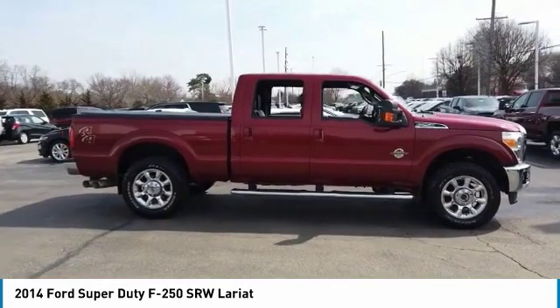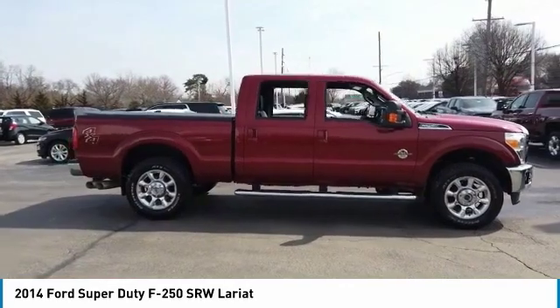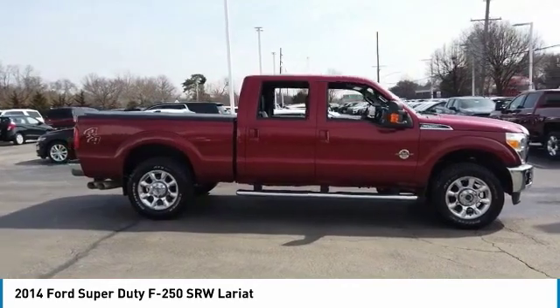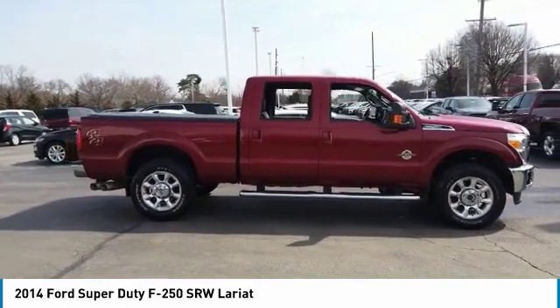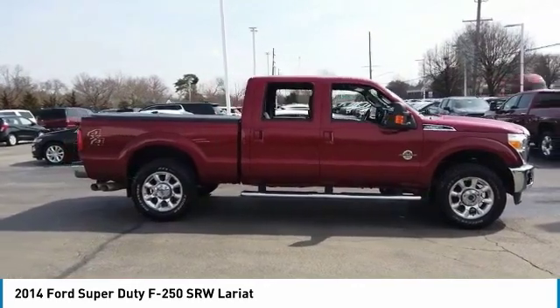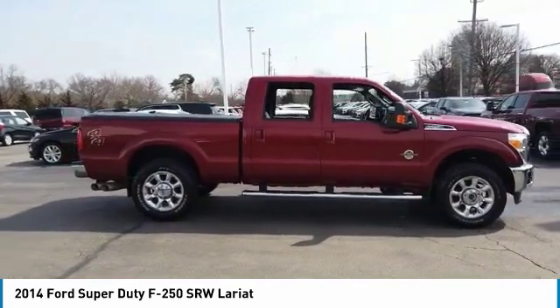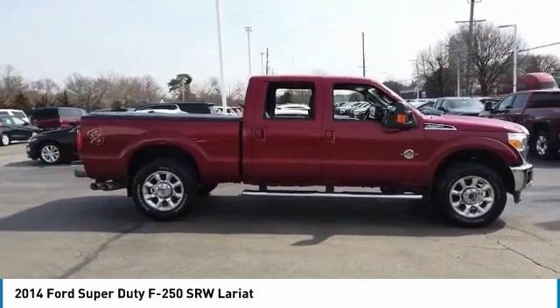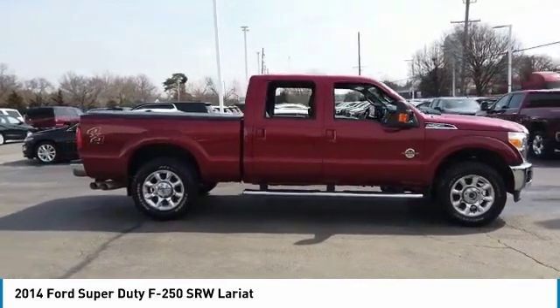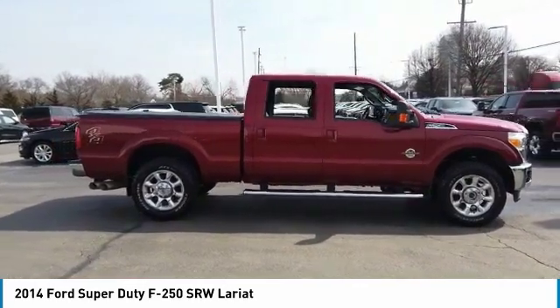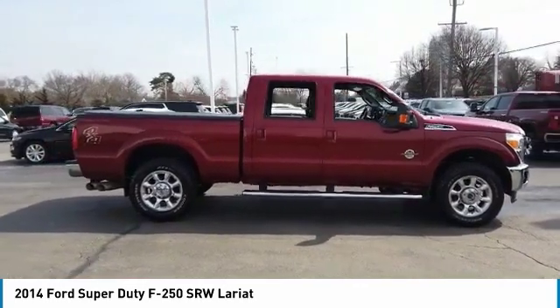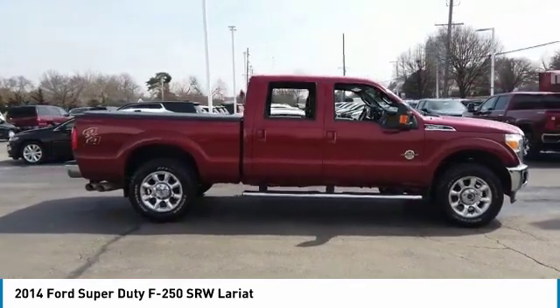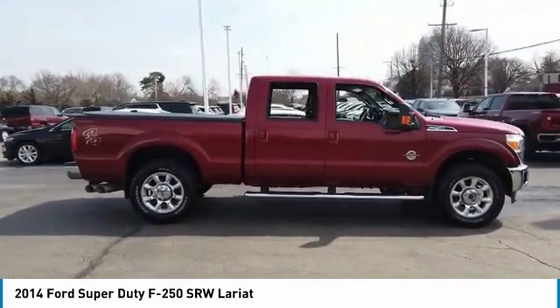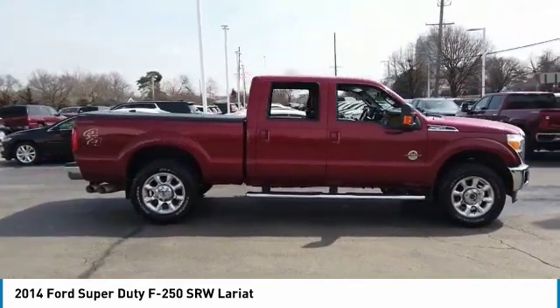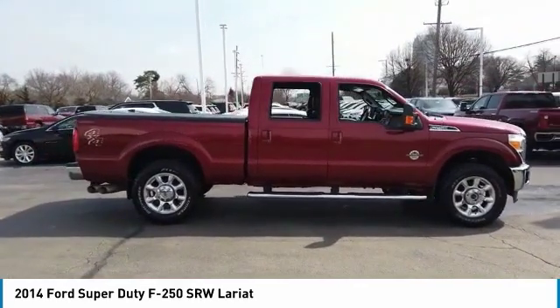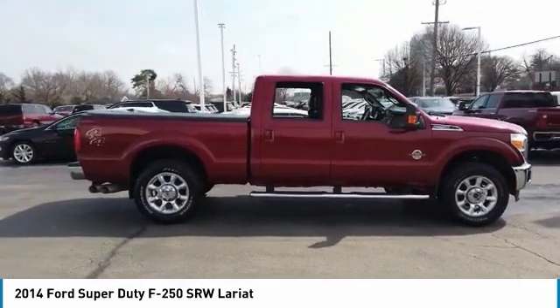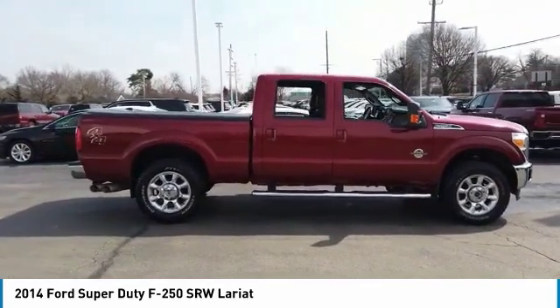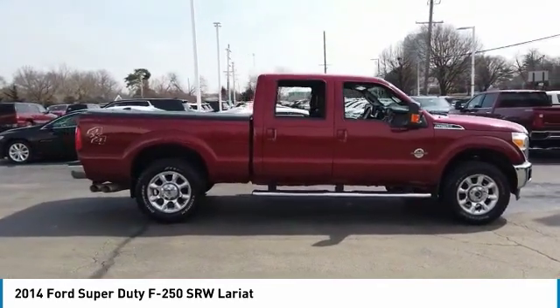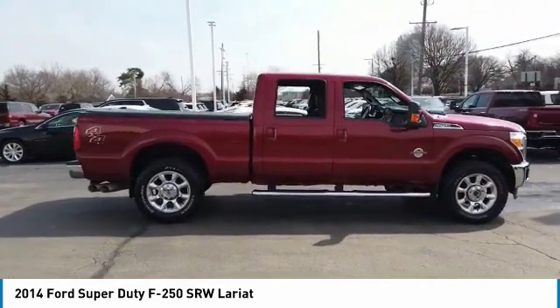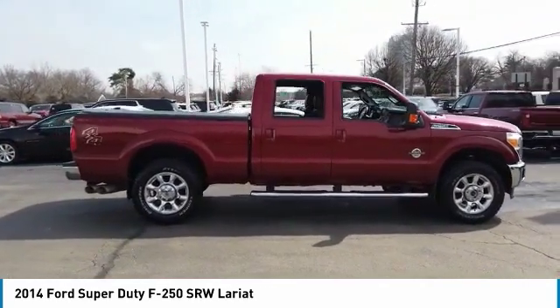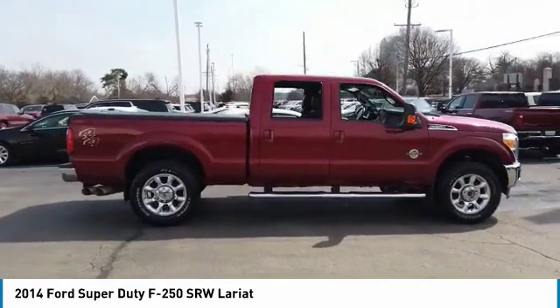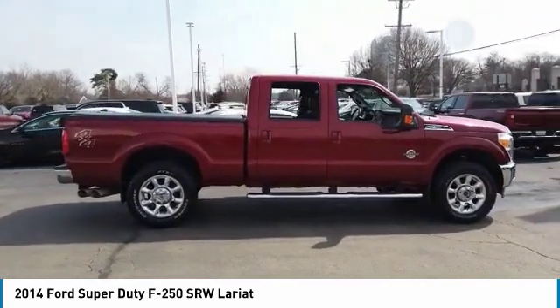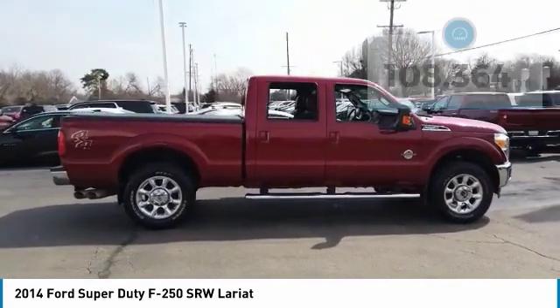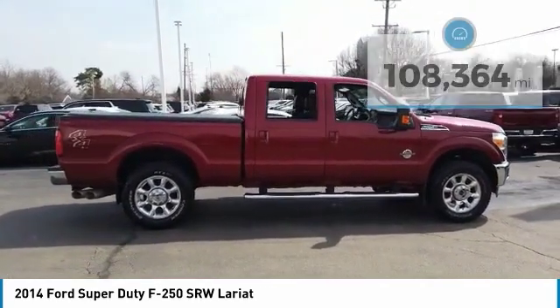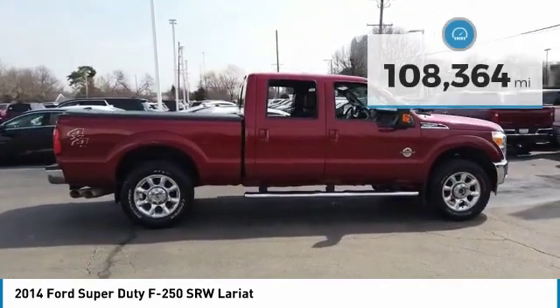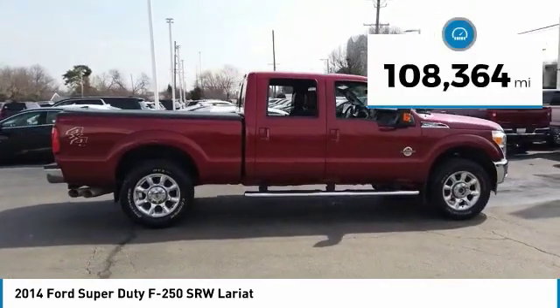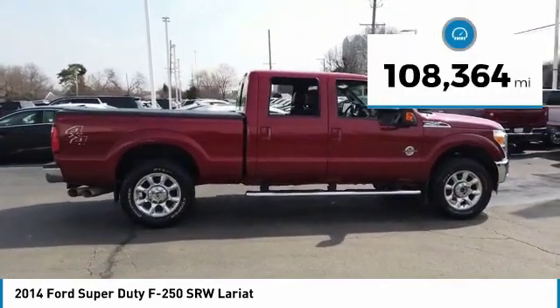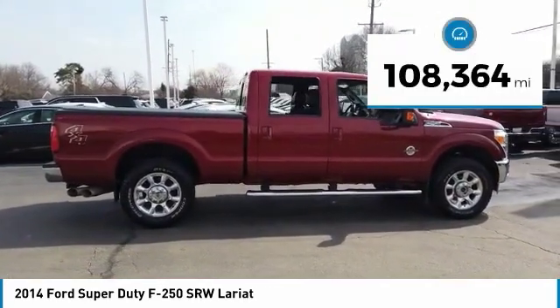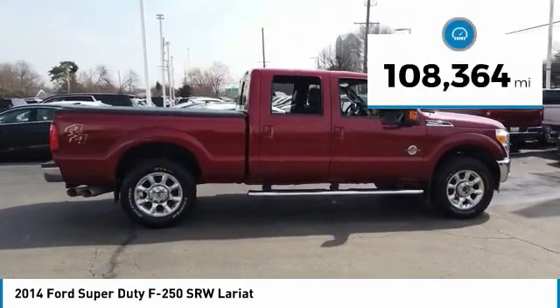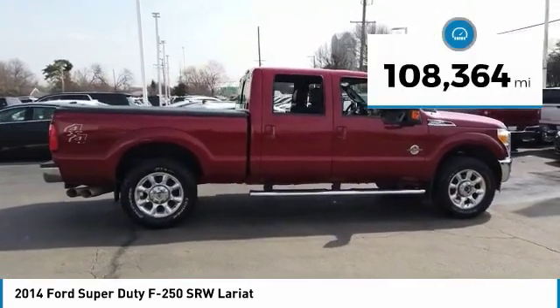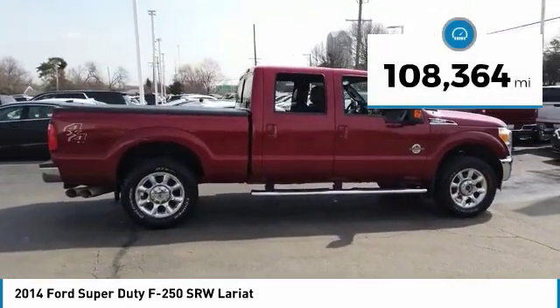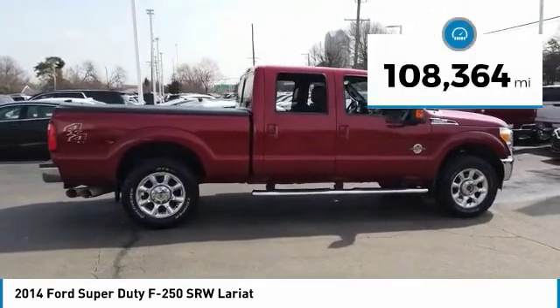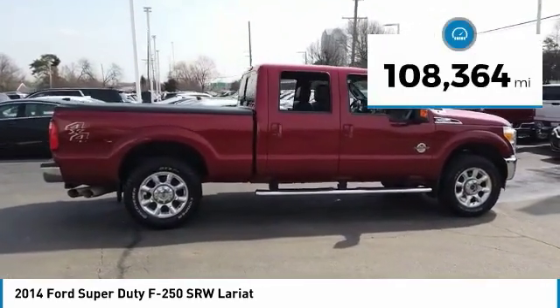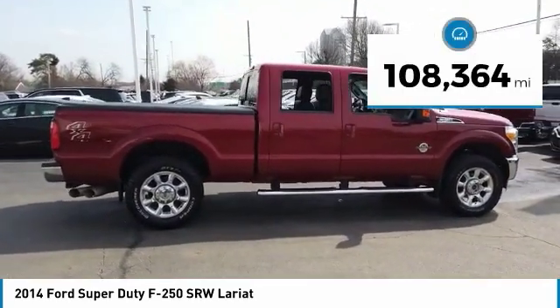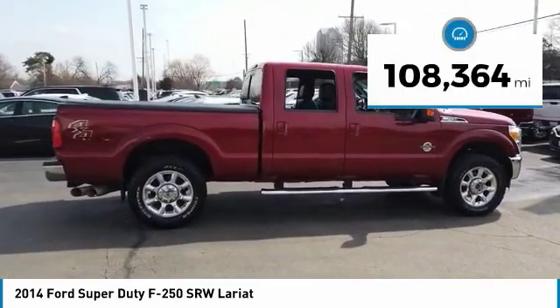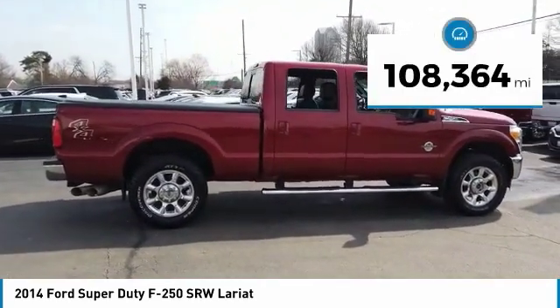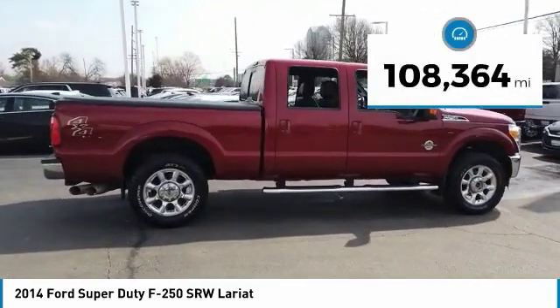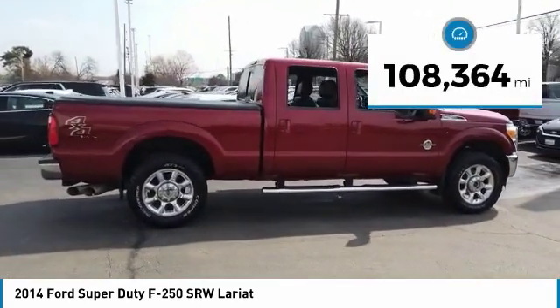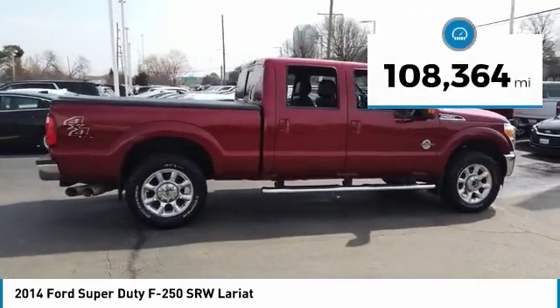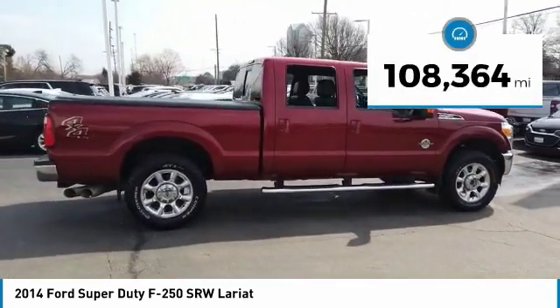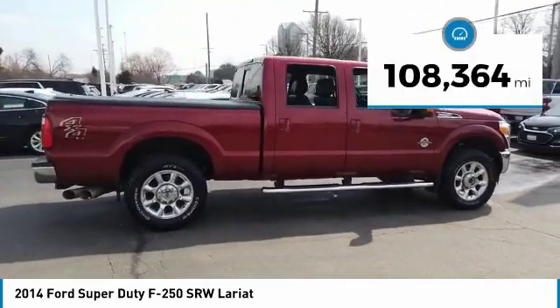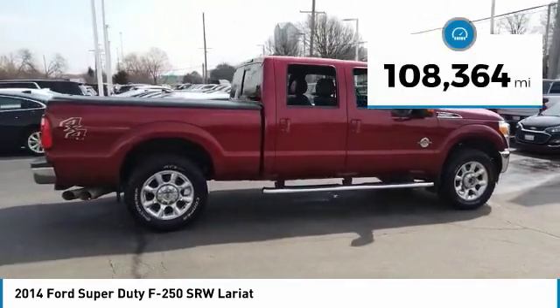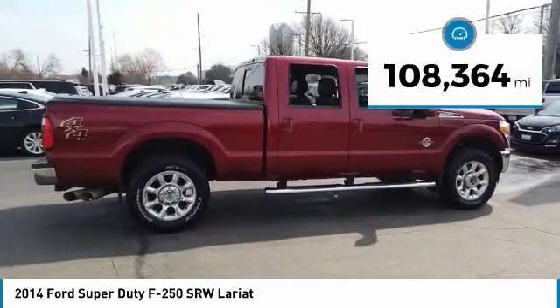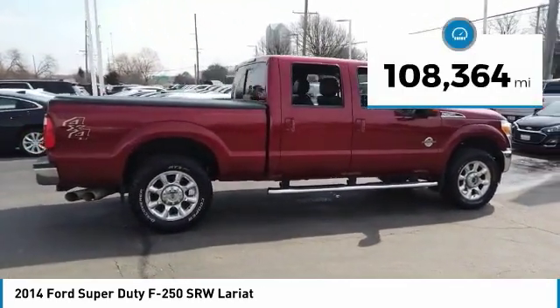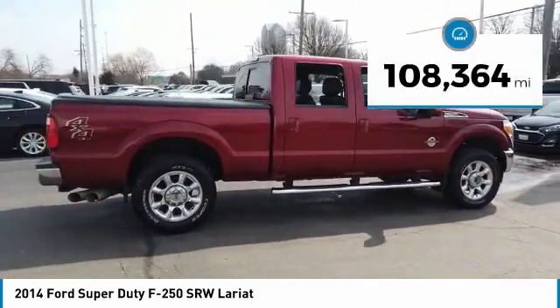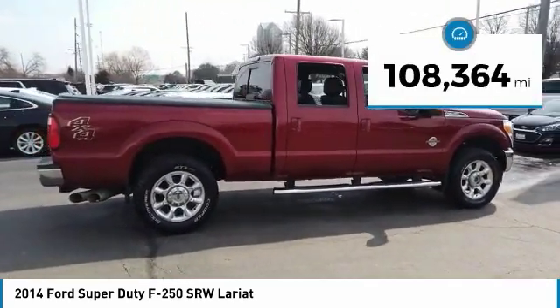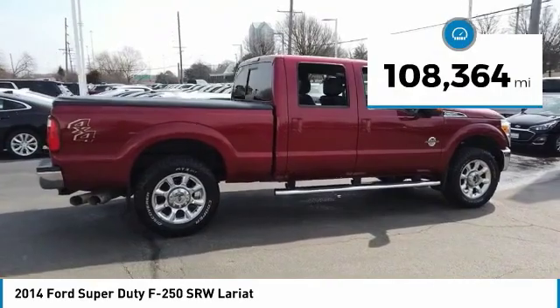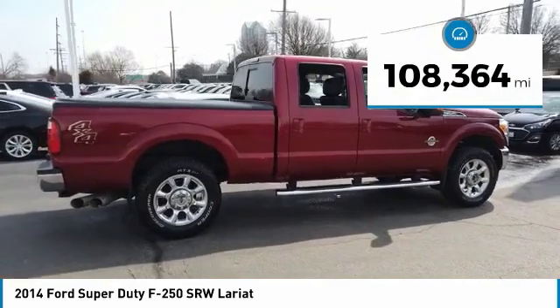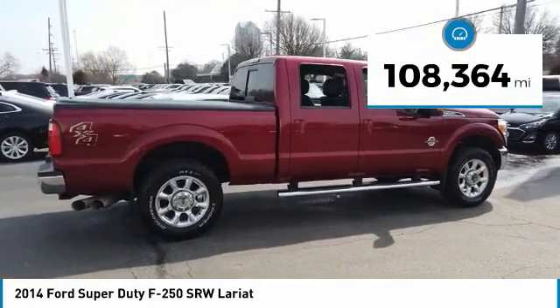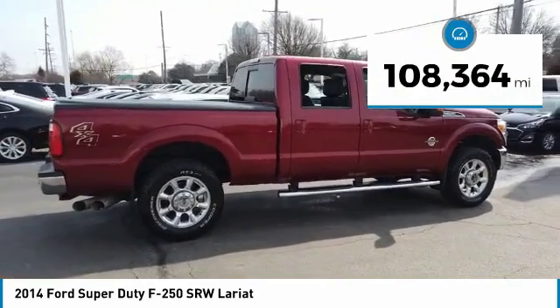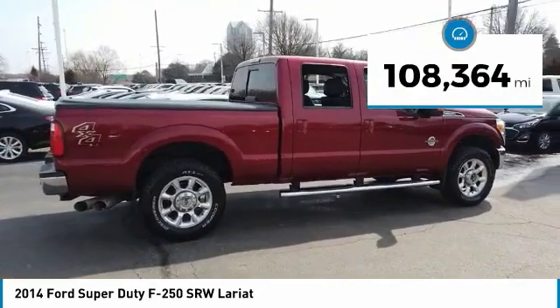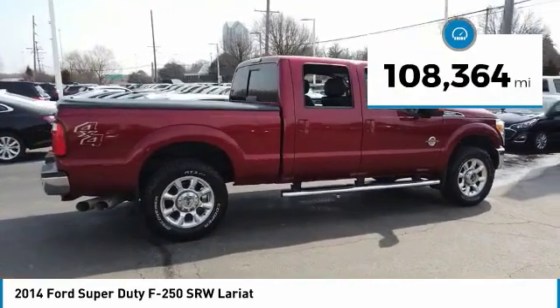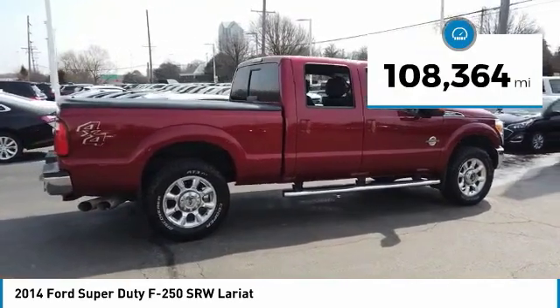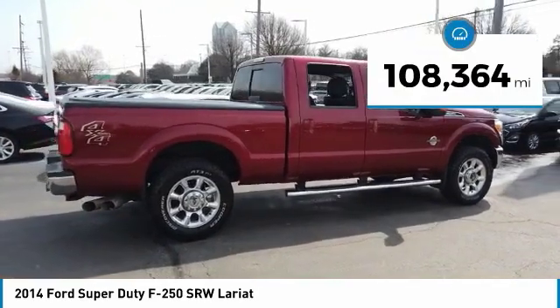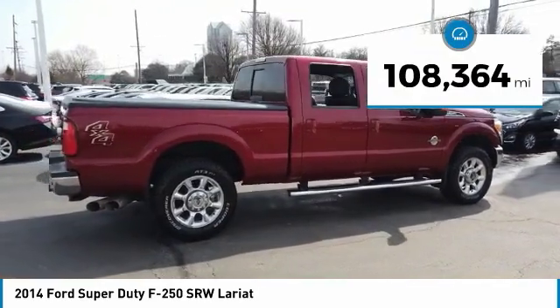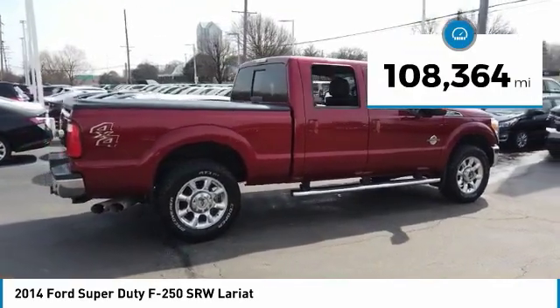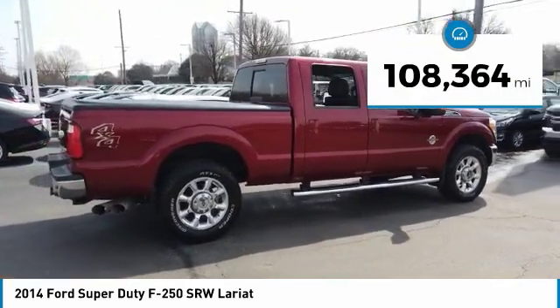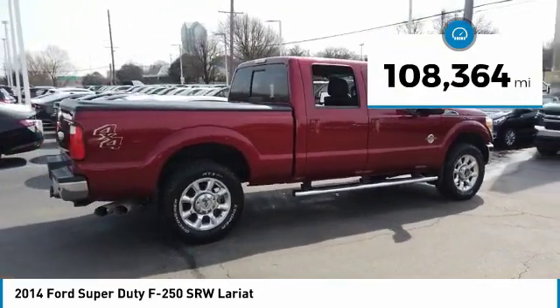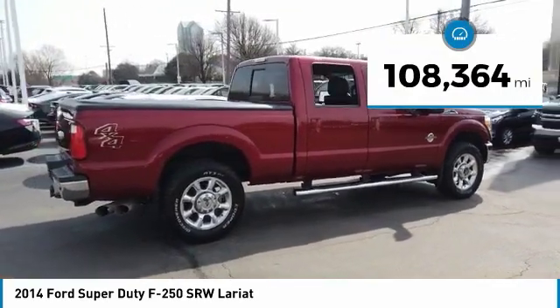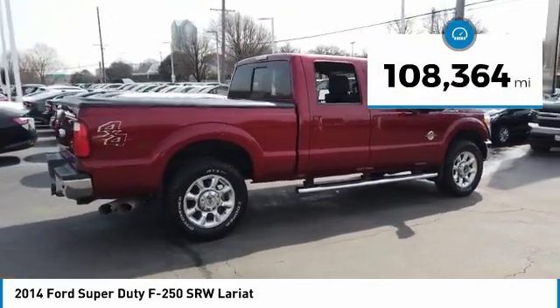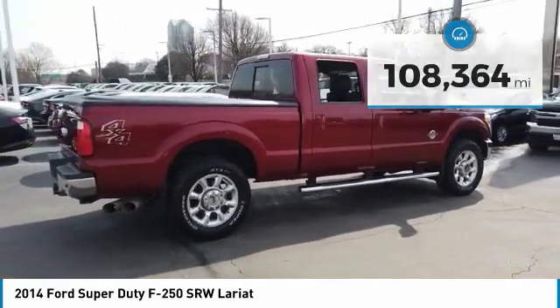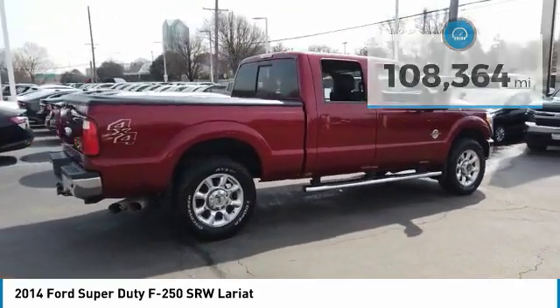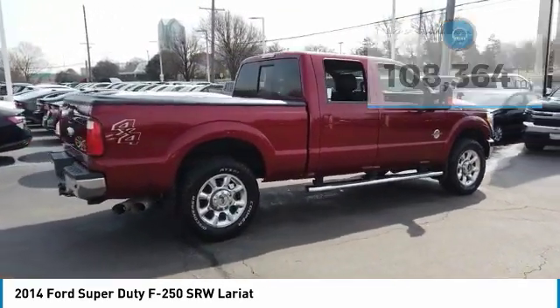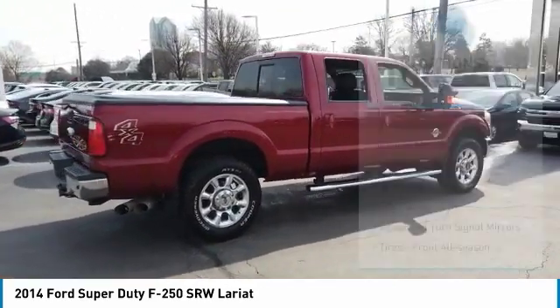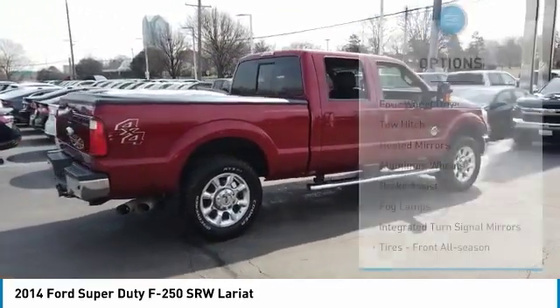Ford F-250 Super Duty. This vehicle has less than 110,000 miles. Here are some of this vehicle's great options.